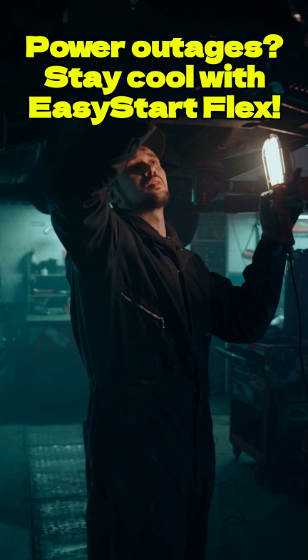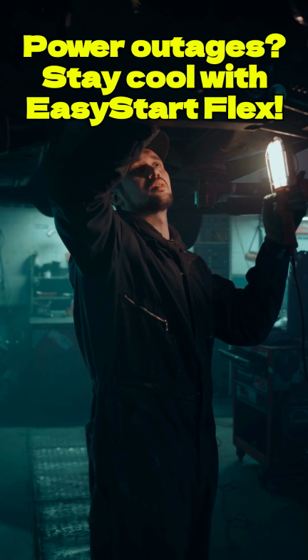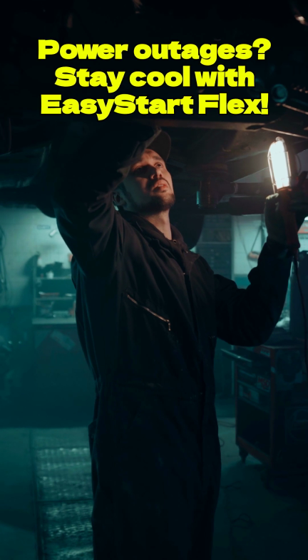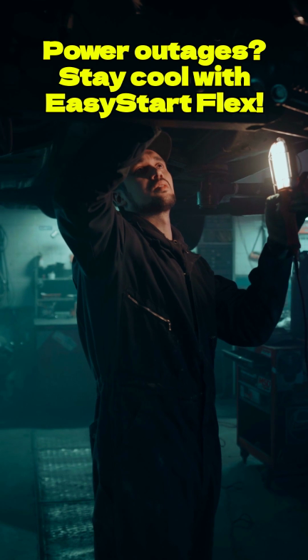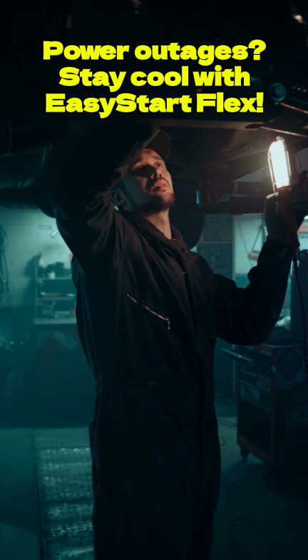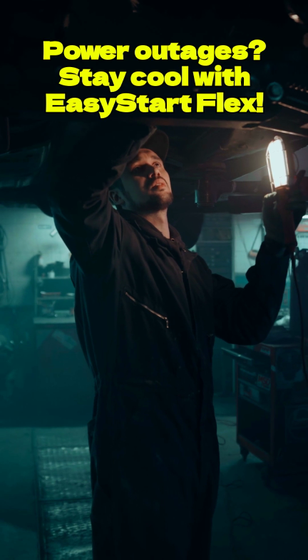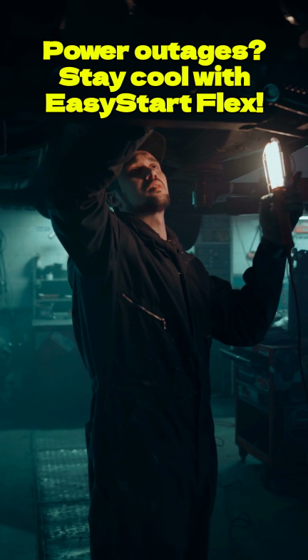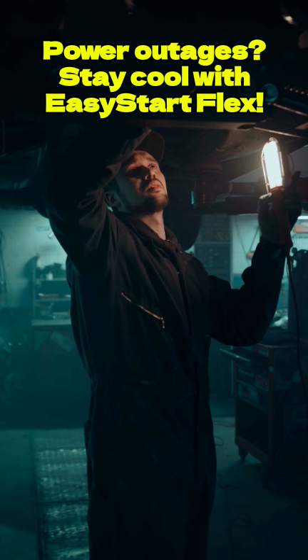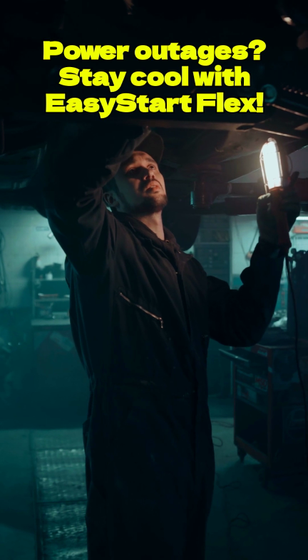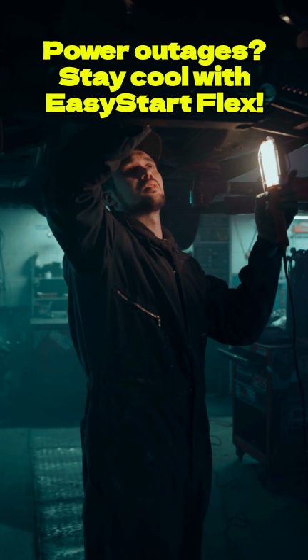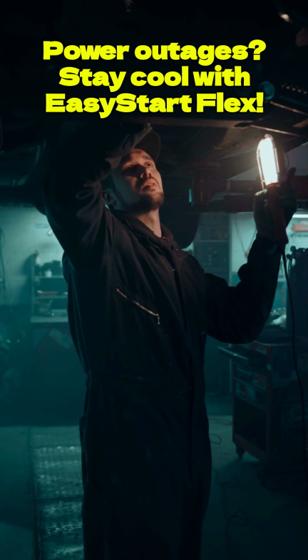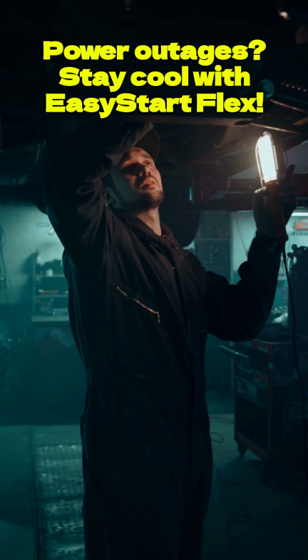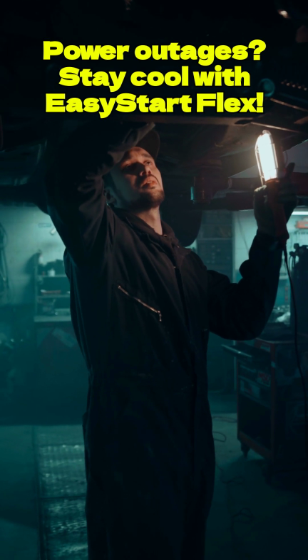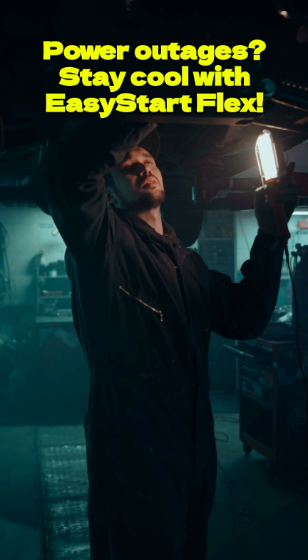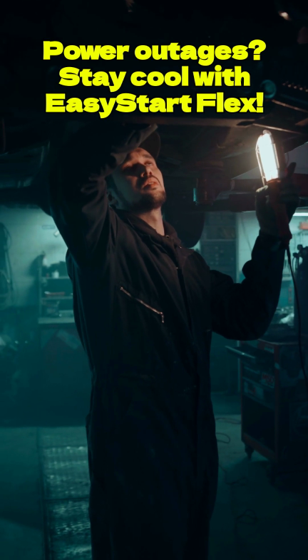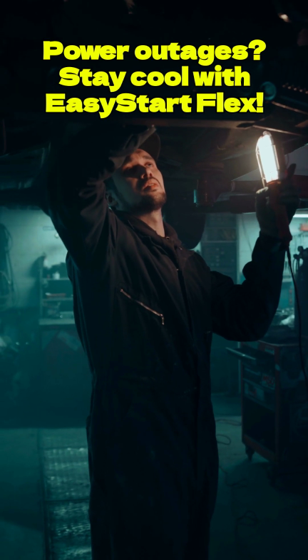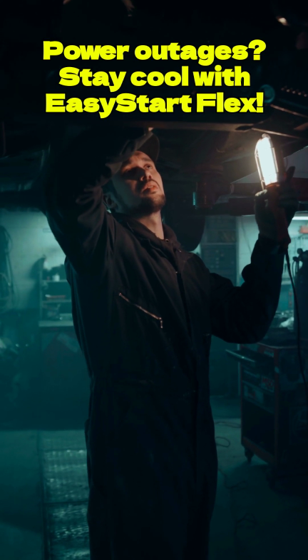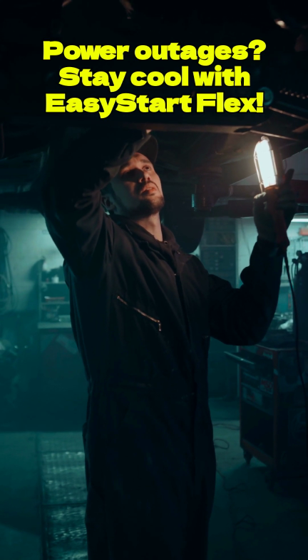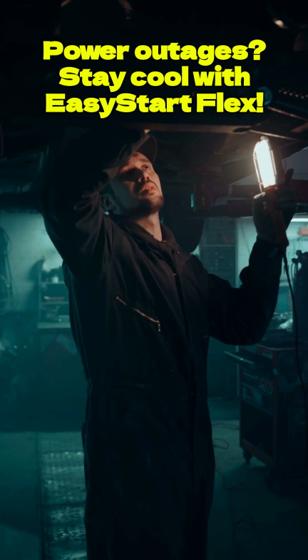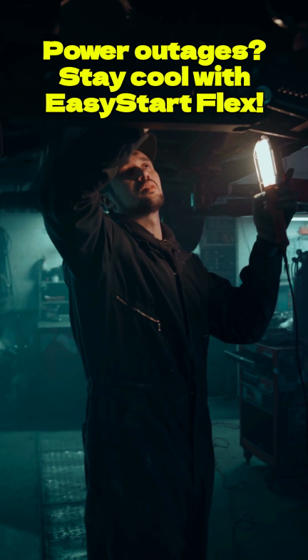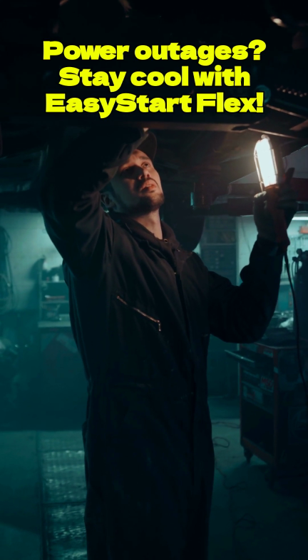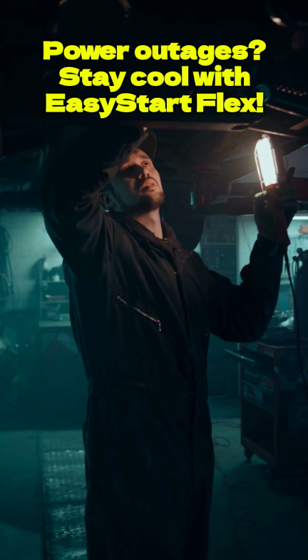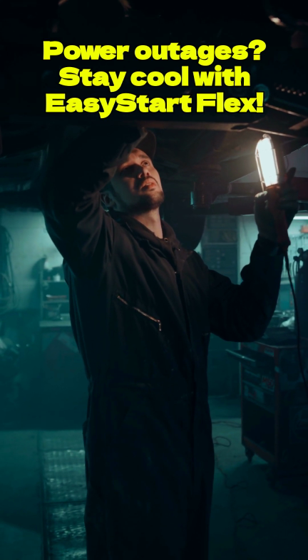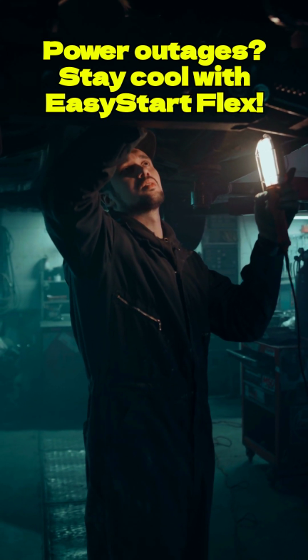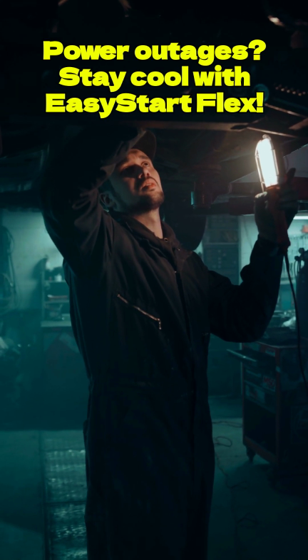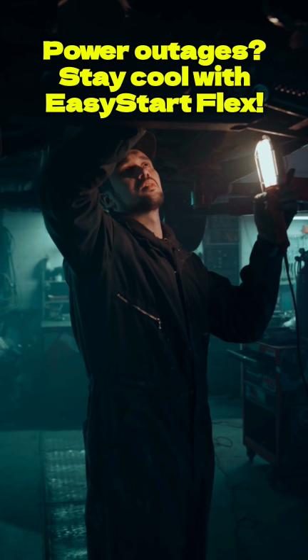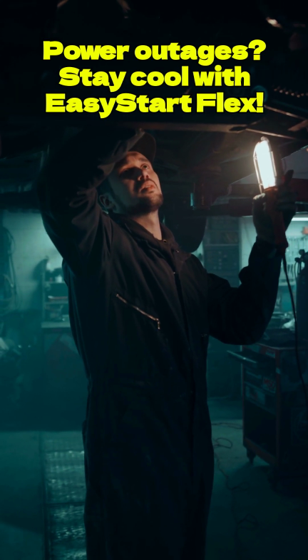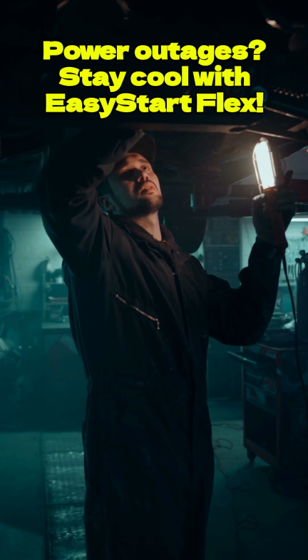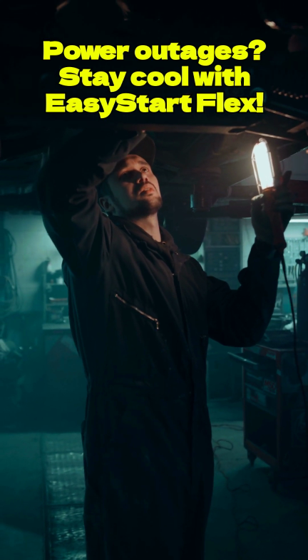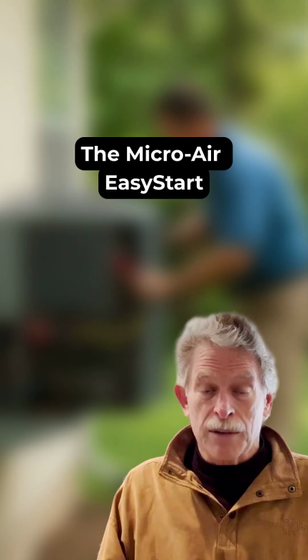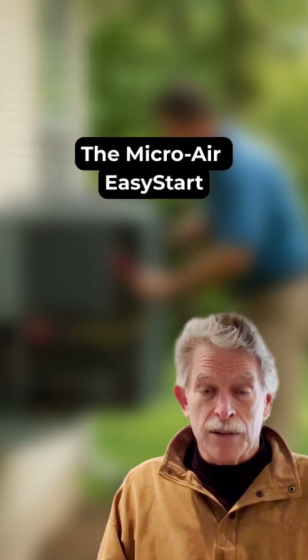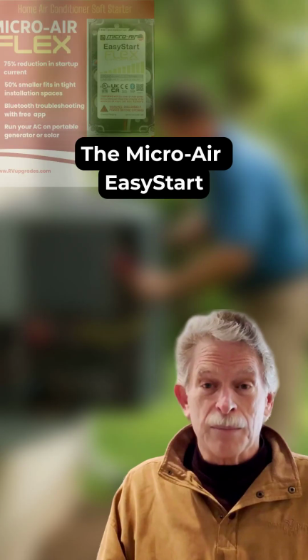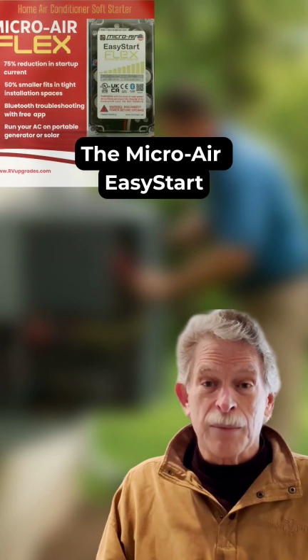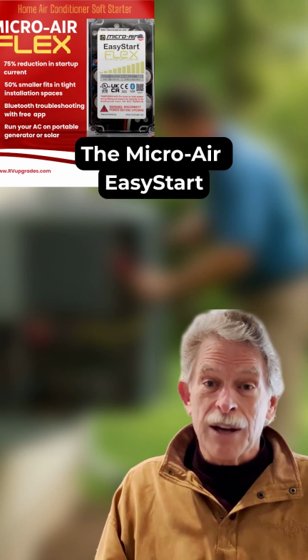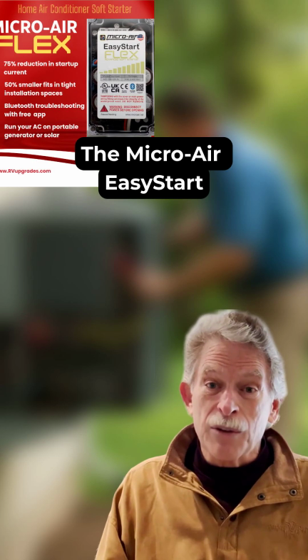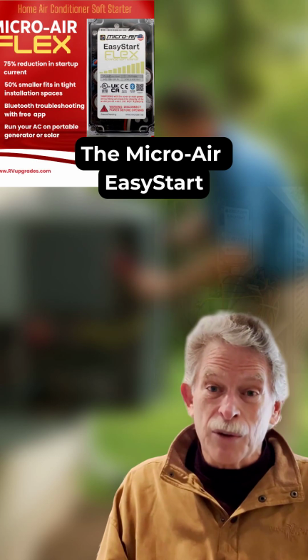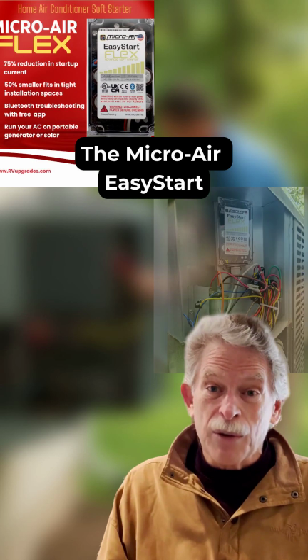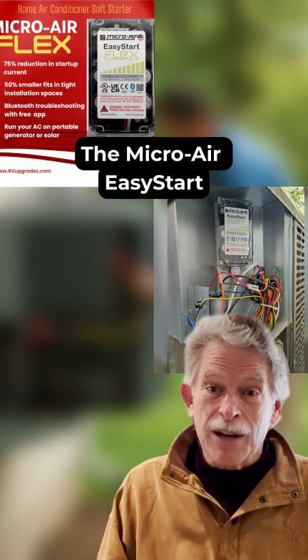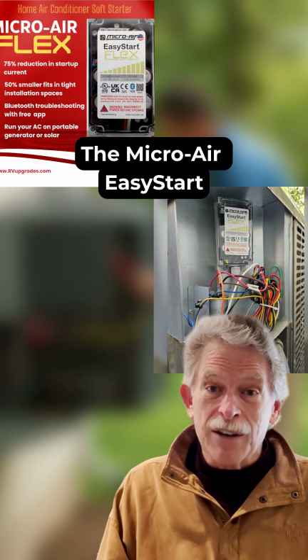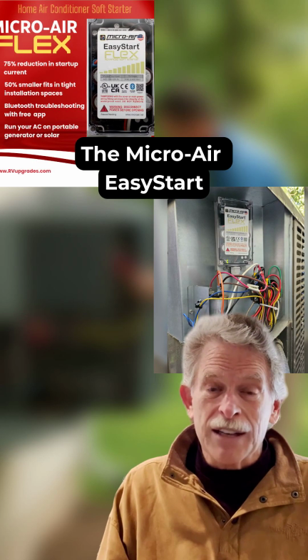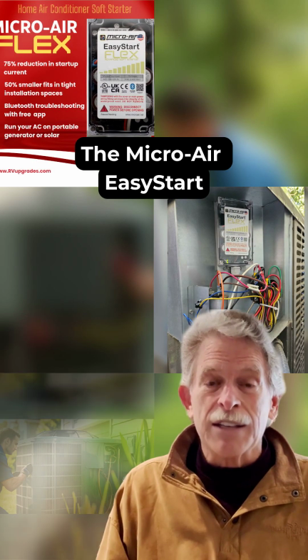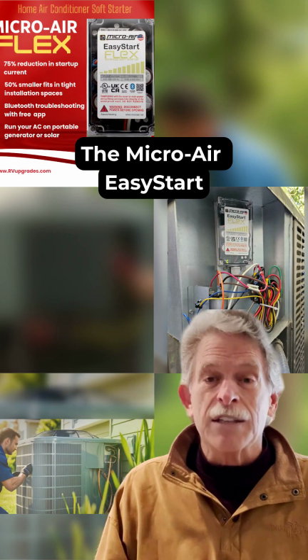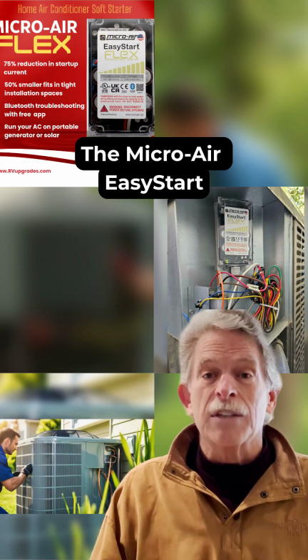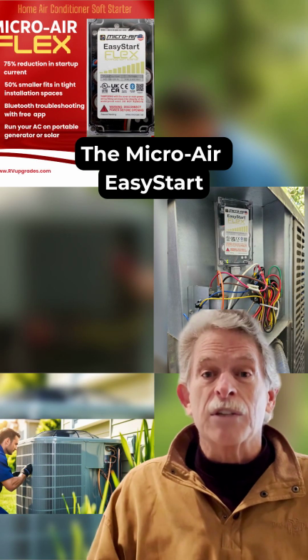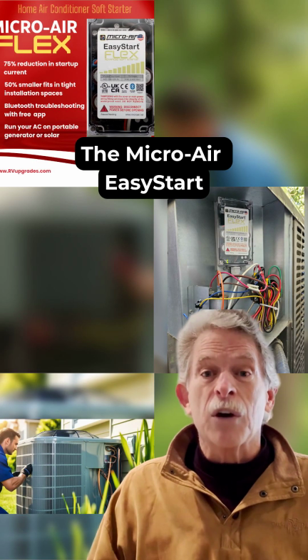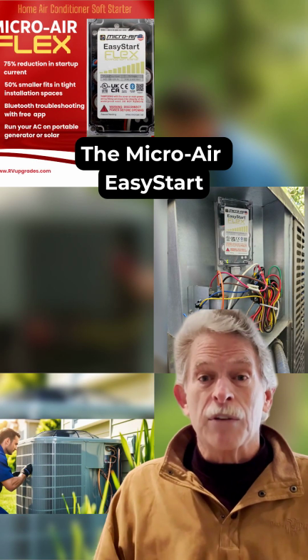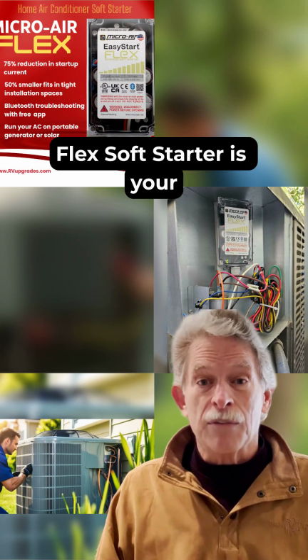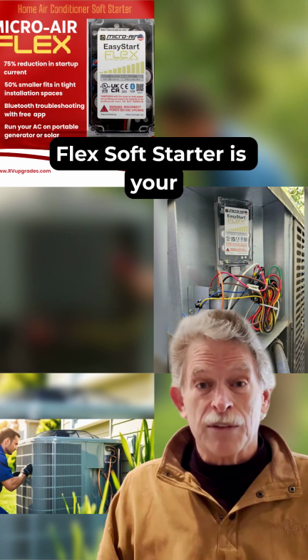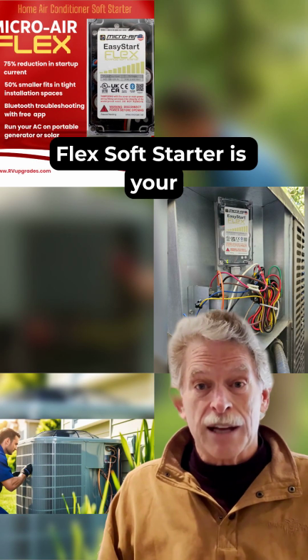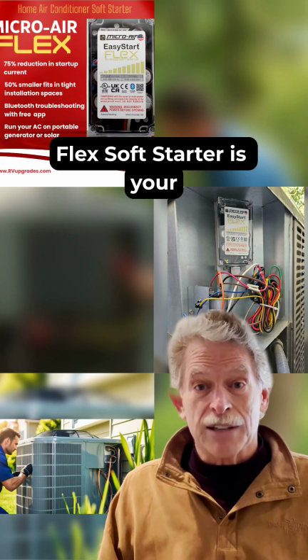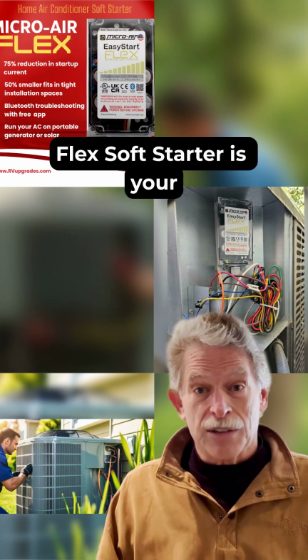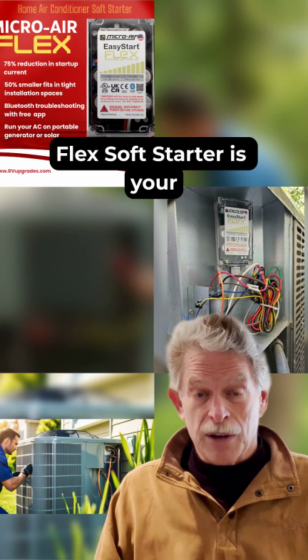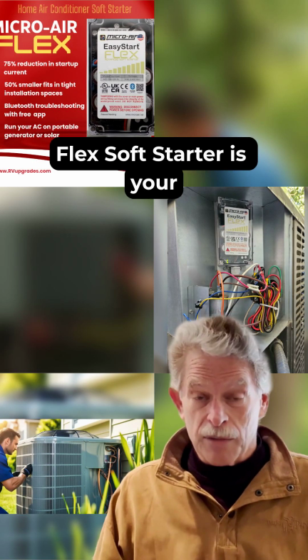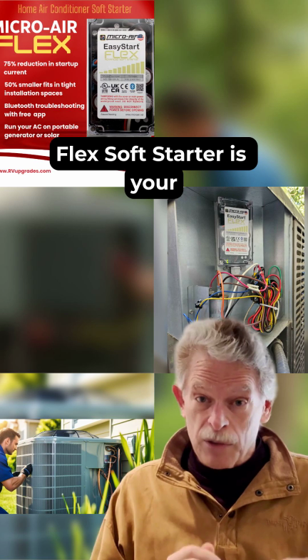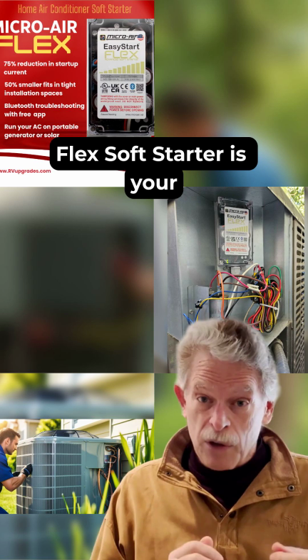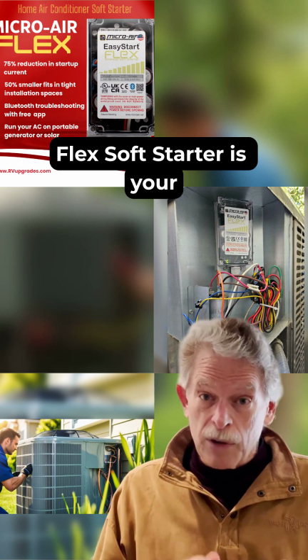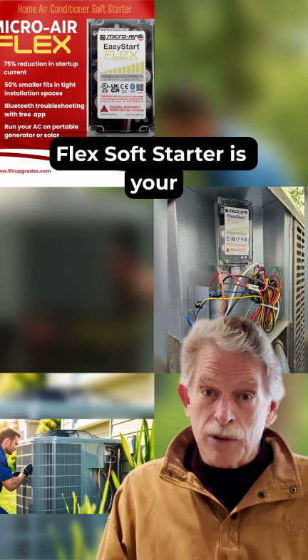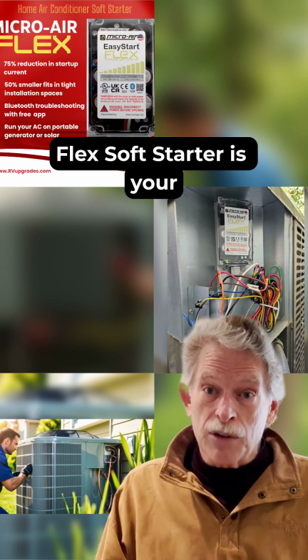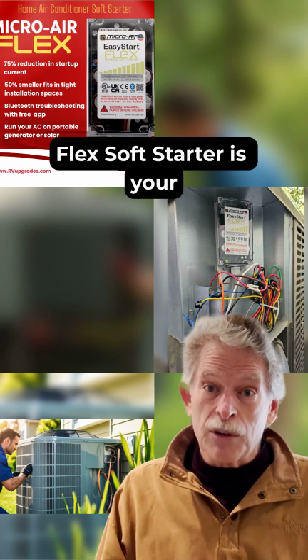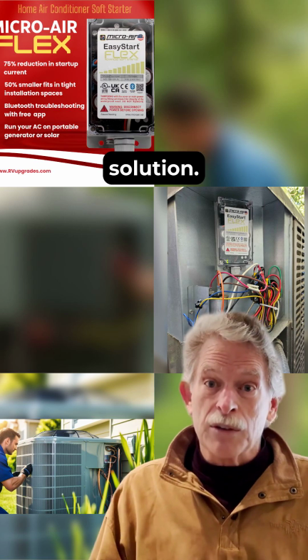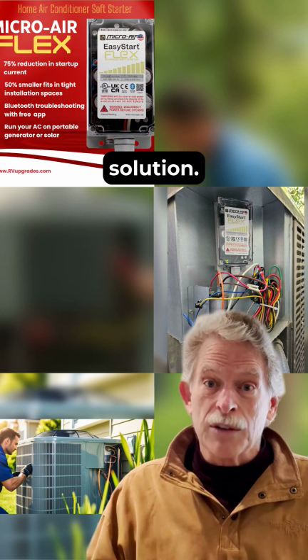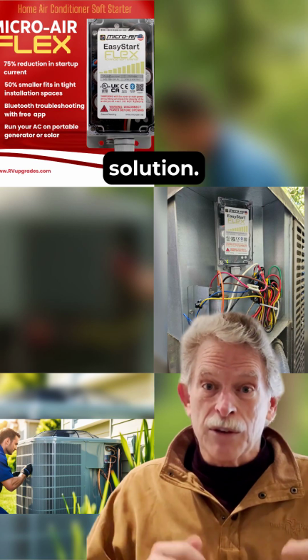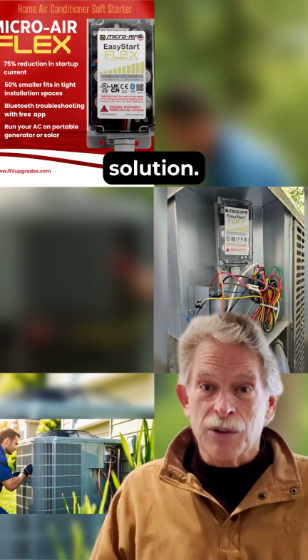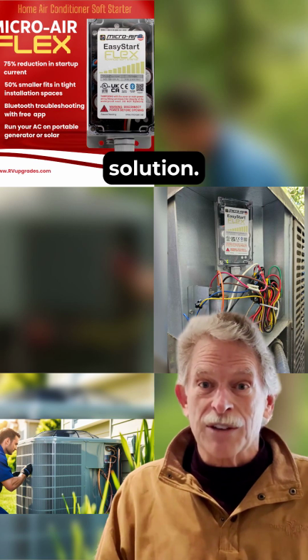Struggling with air conditioning during power outages? The MicroAir Easy Start Flex Soft Starter is your solution.